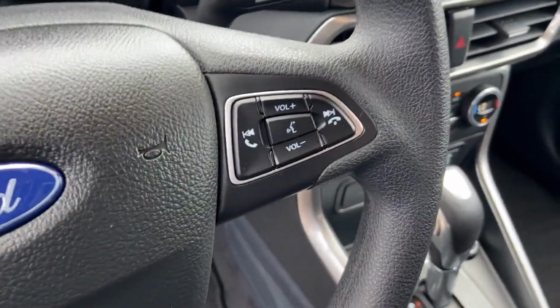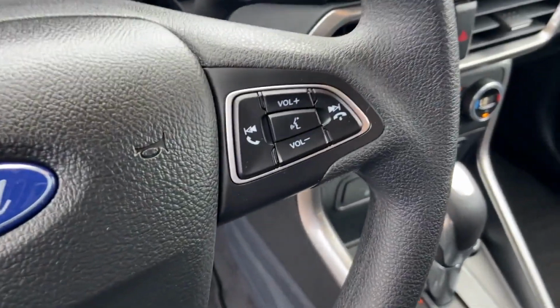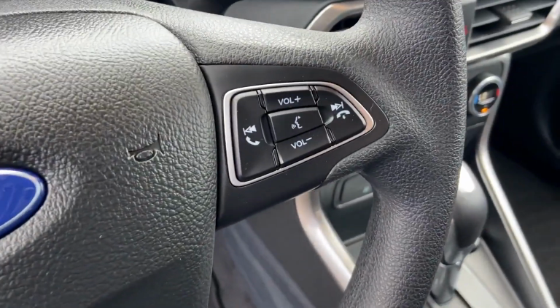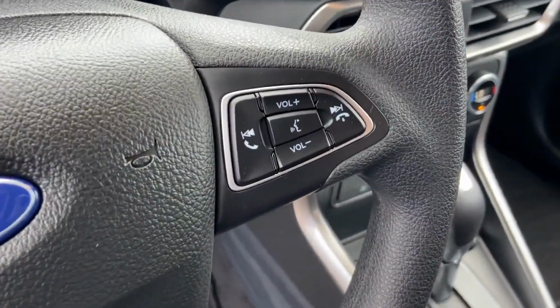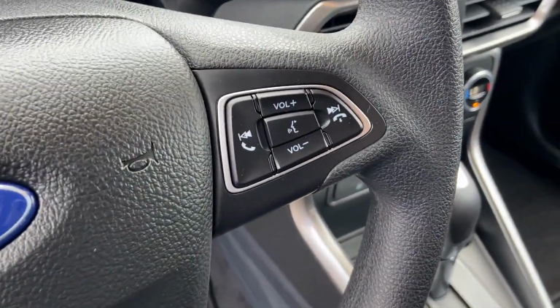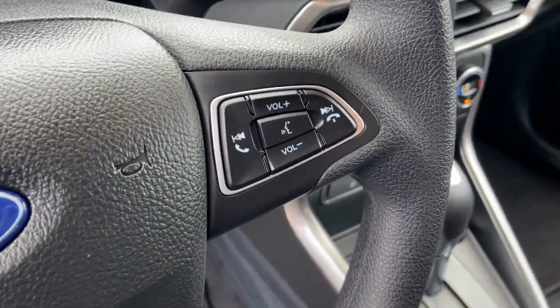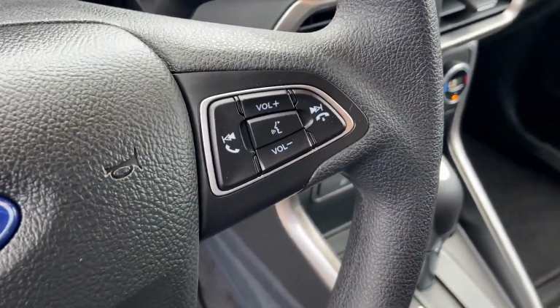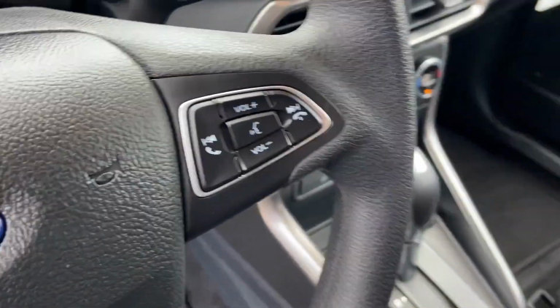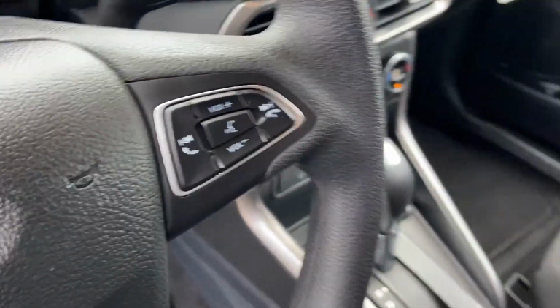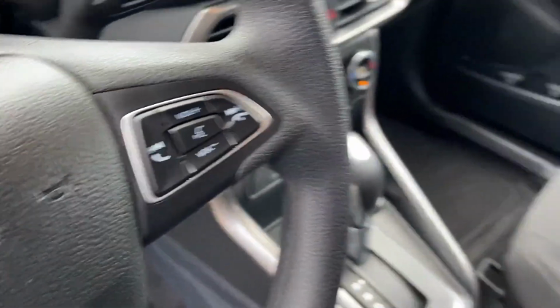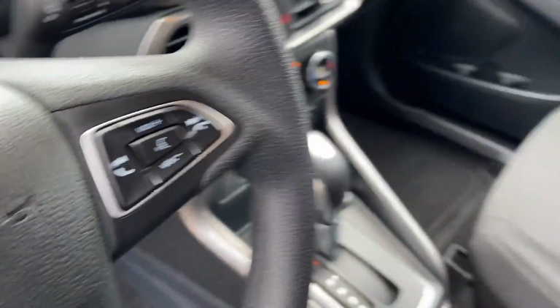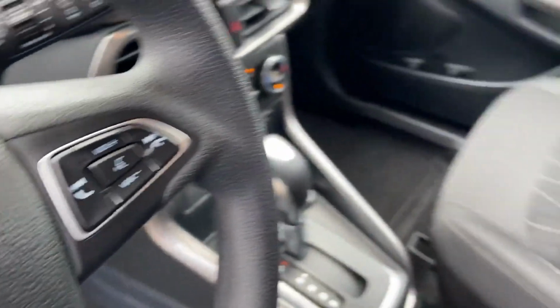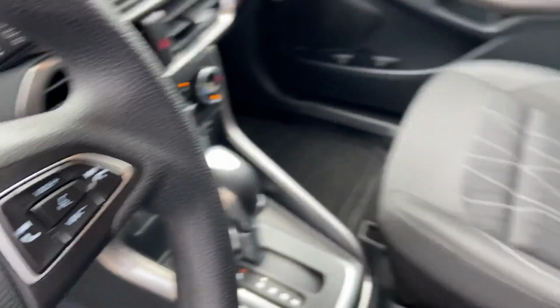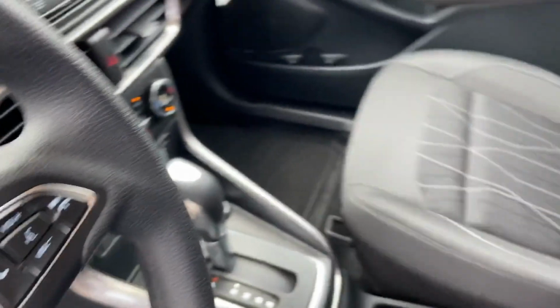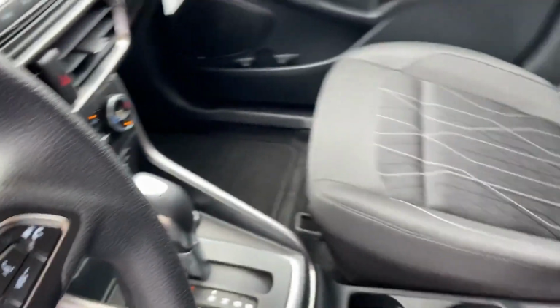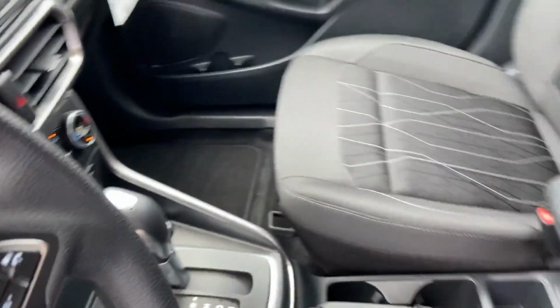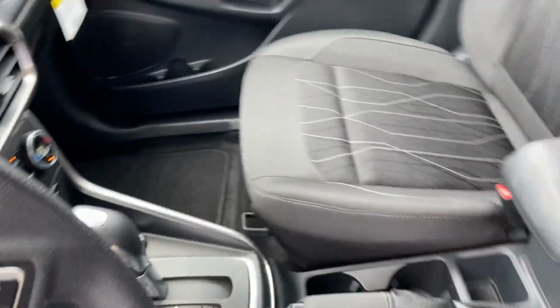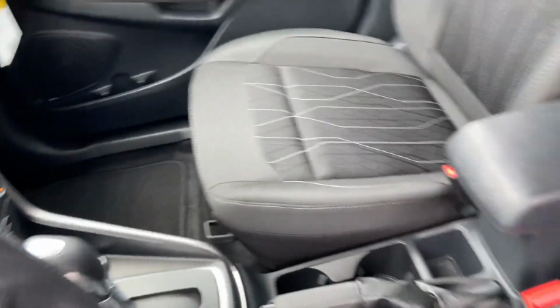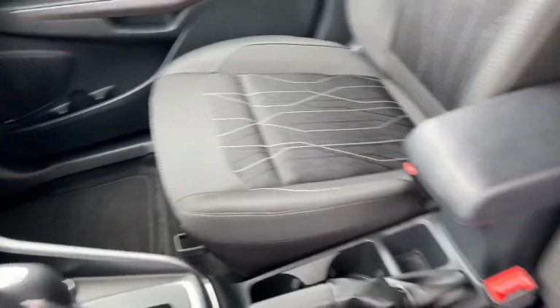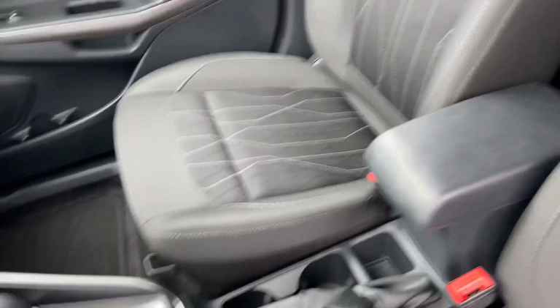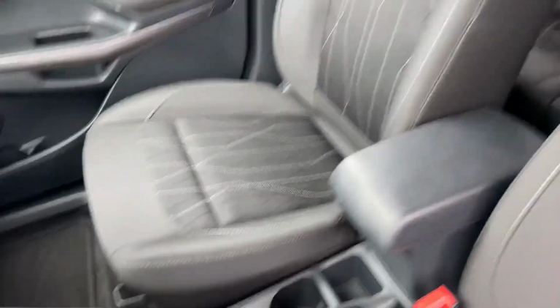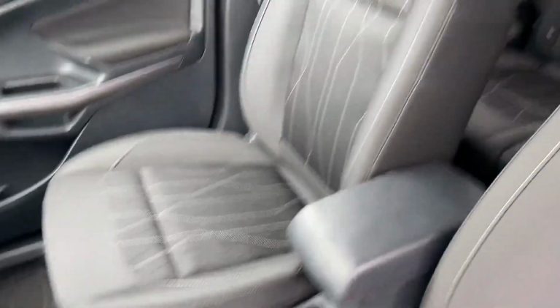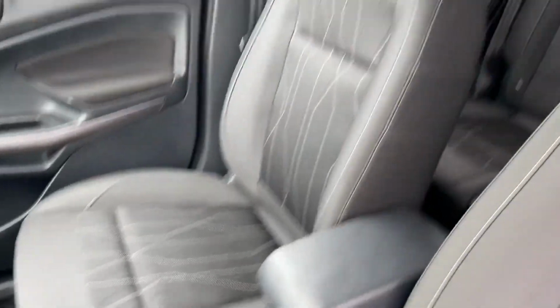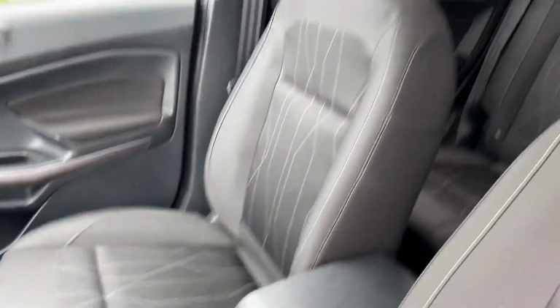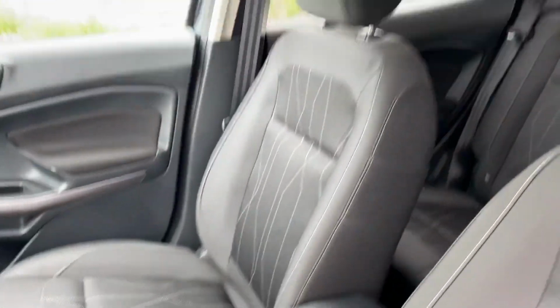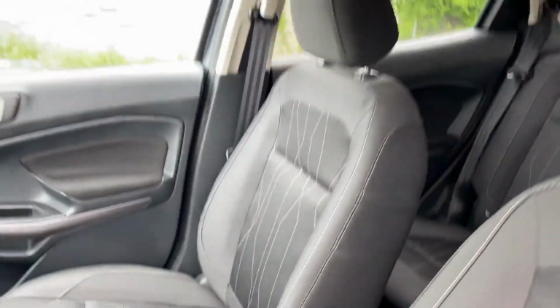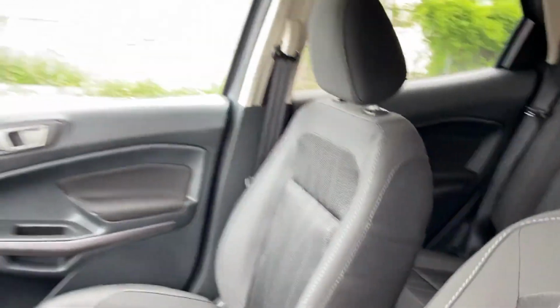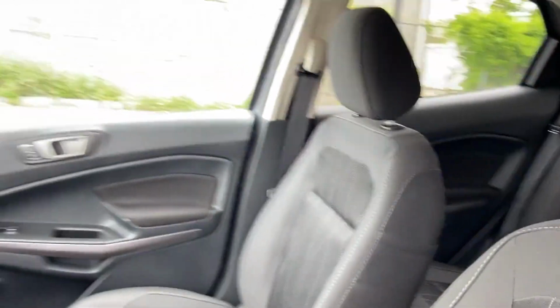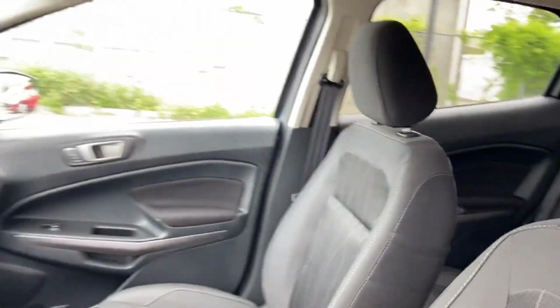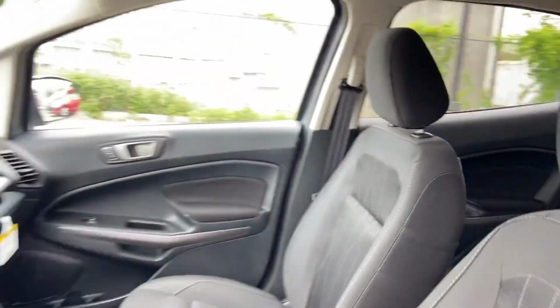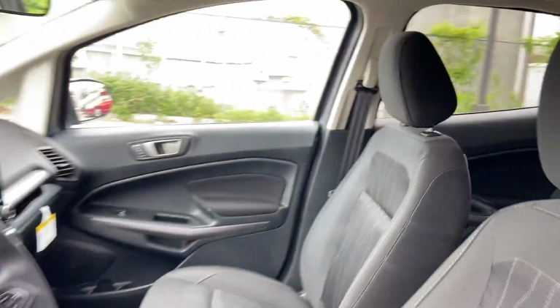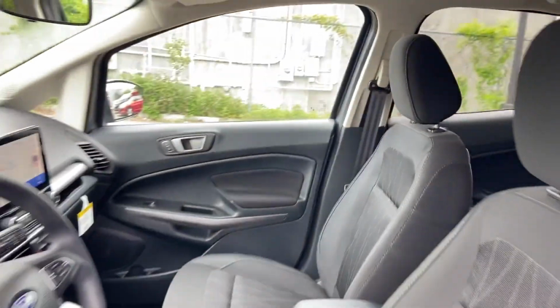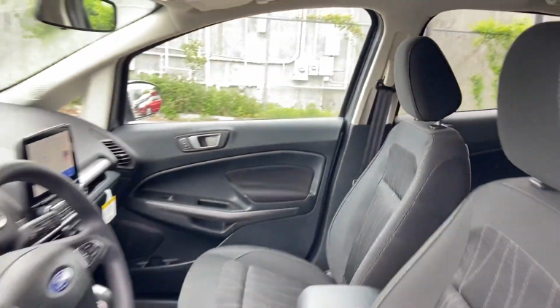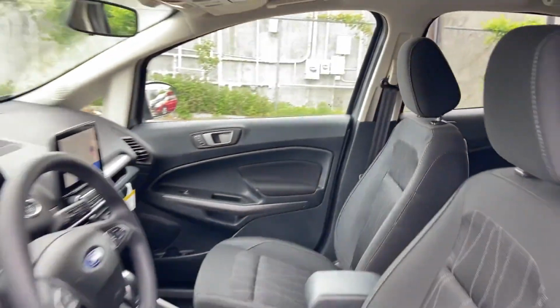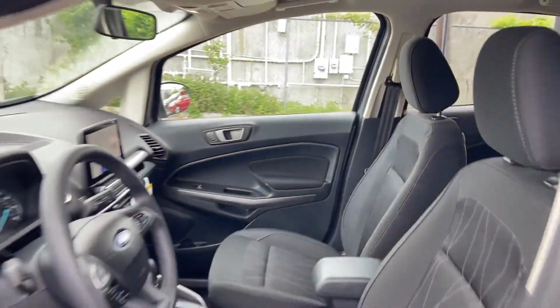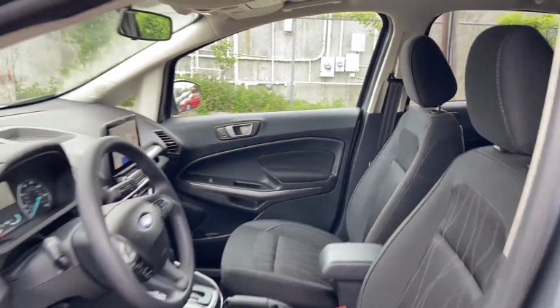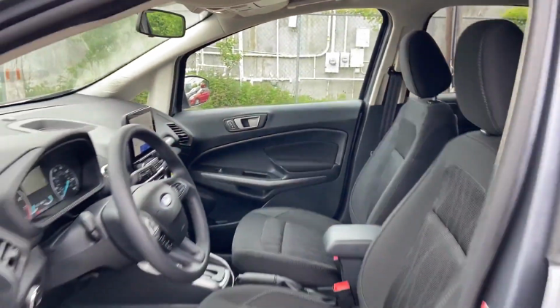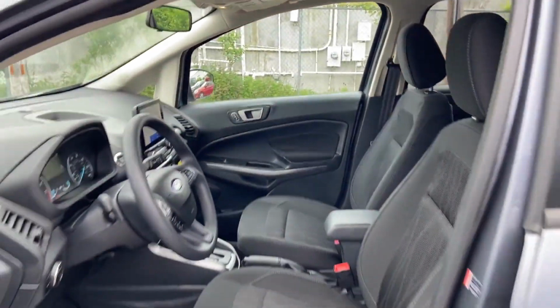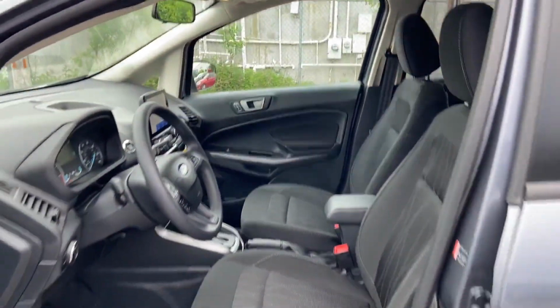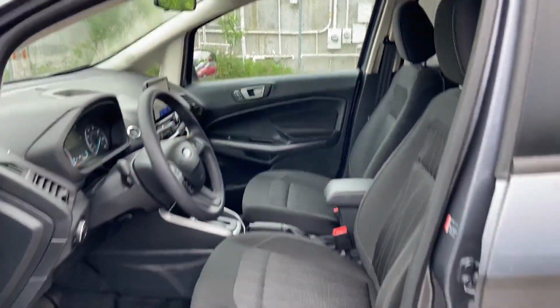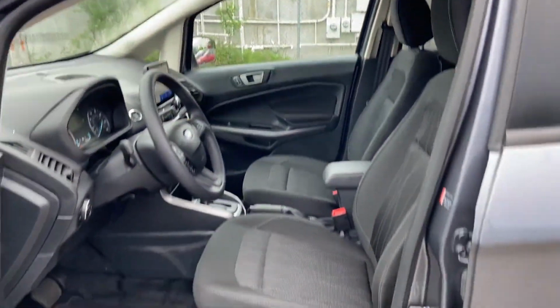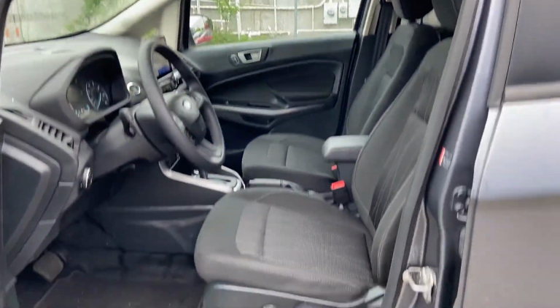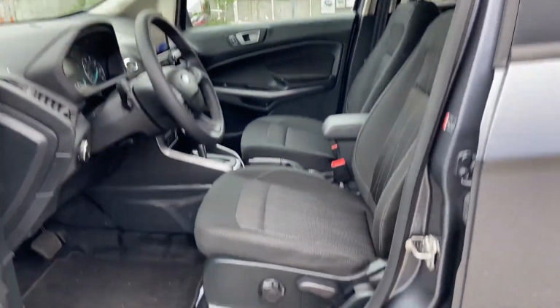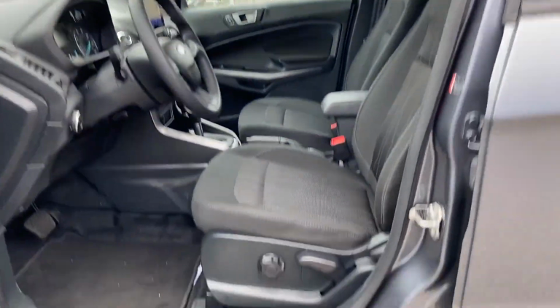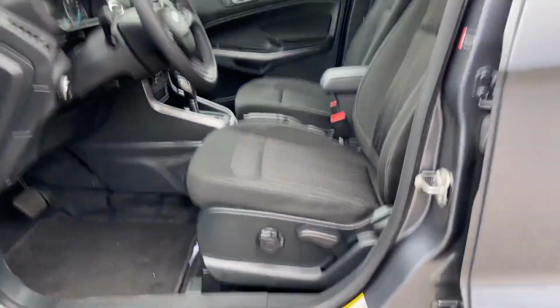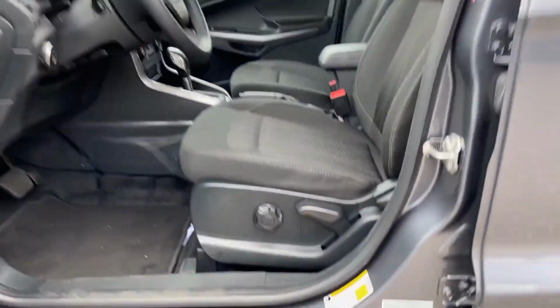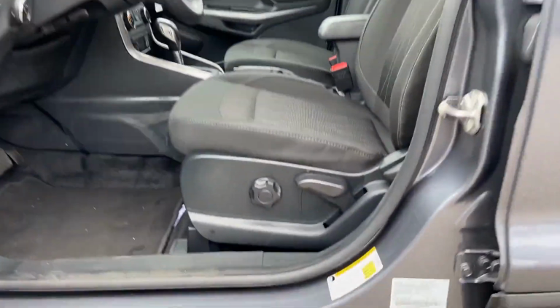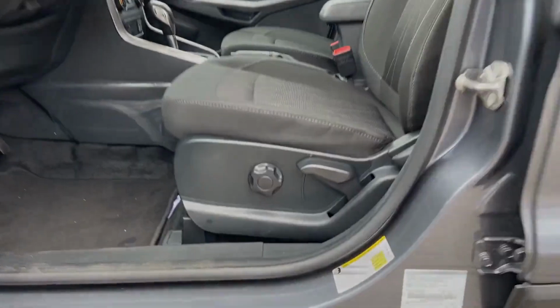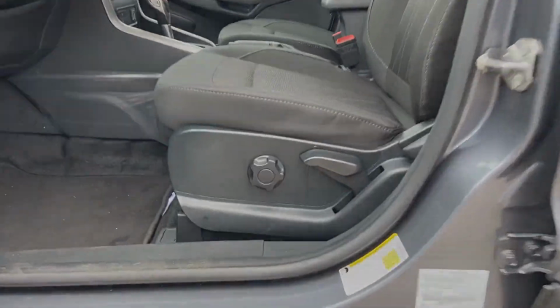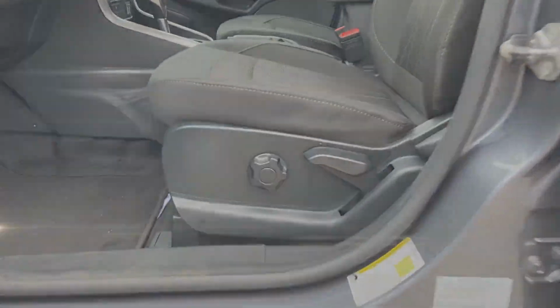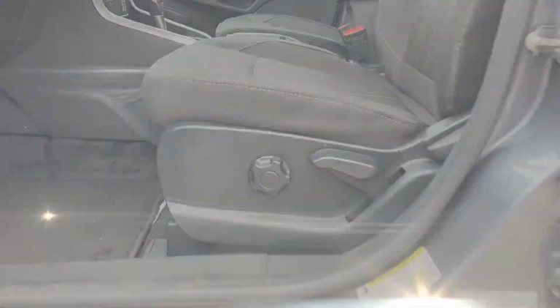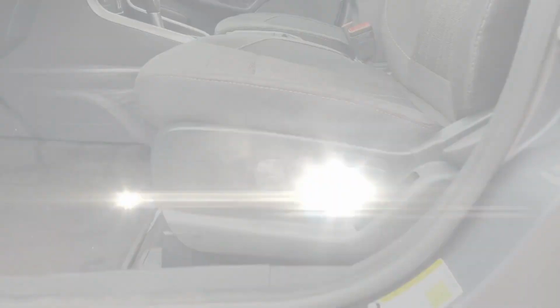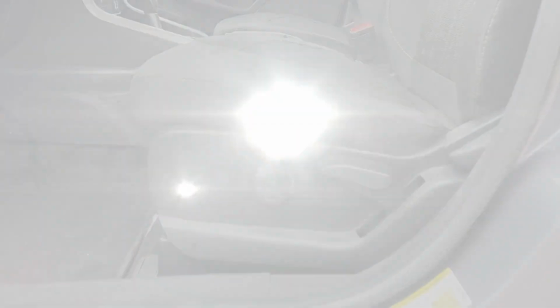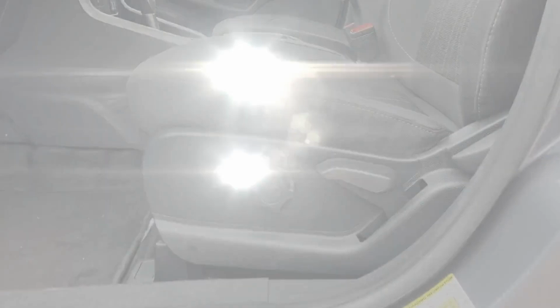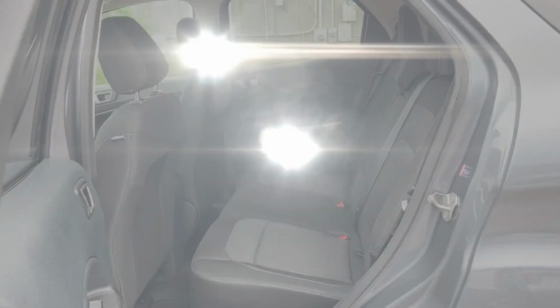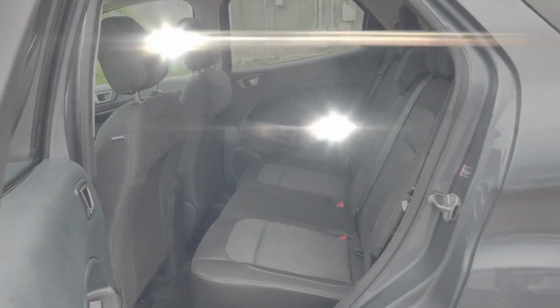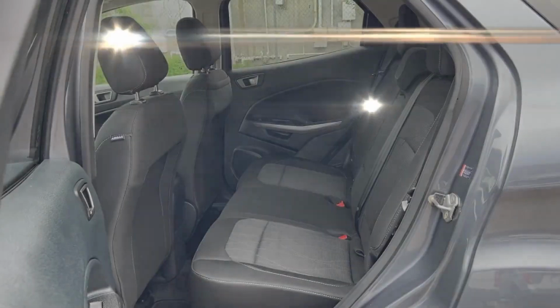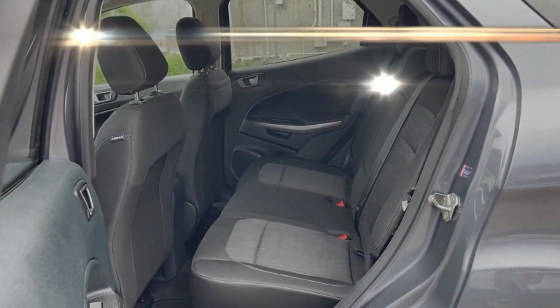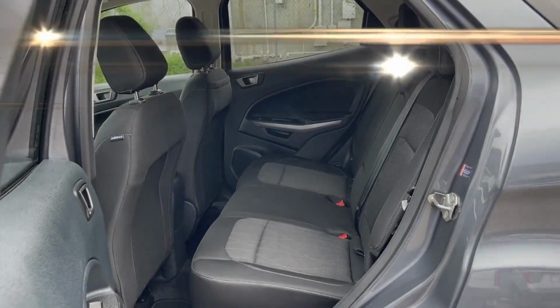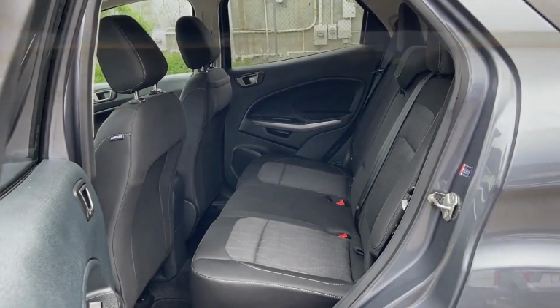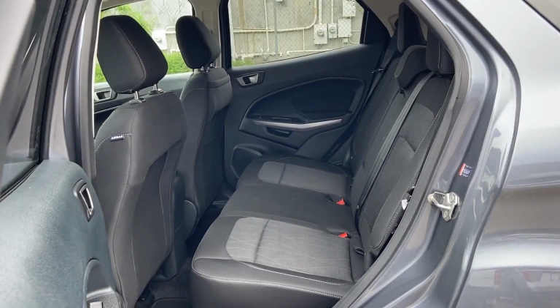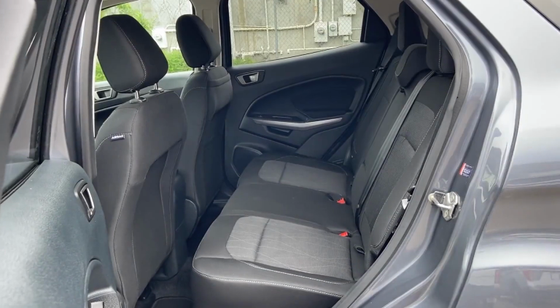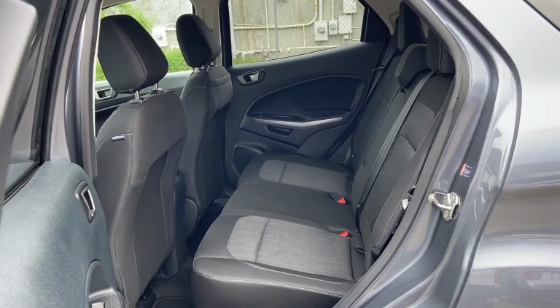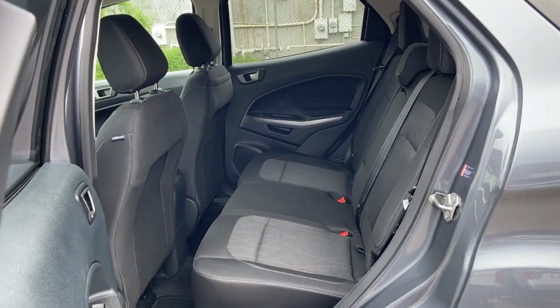Moonroof, tinted windows, pass-through rear seat, and Bluetooth. Stop by the showroom for a test drive.